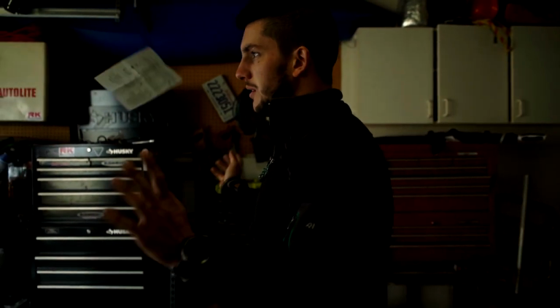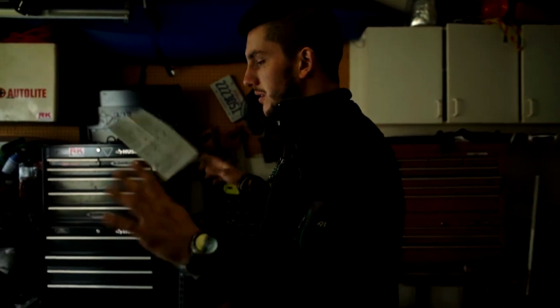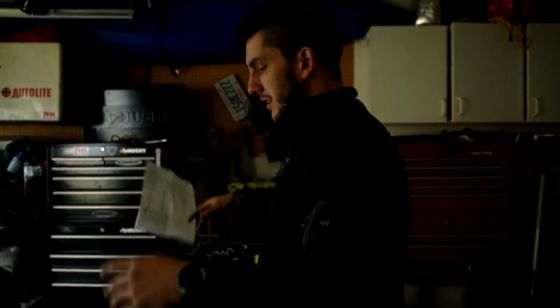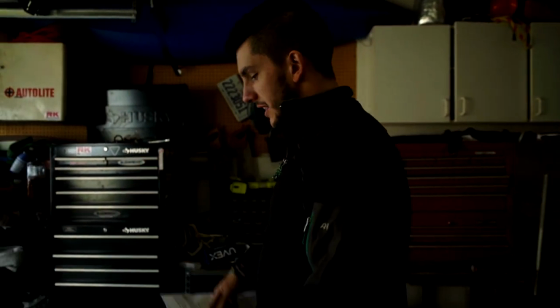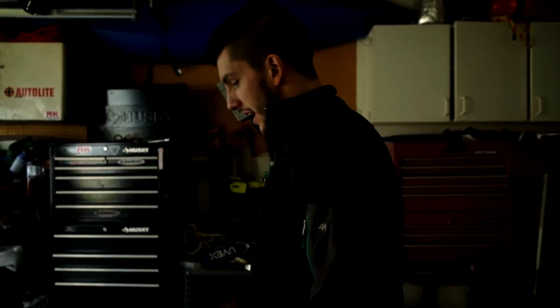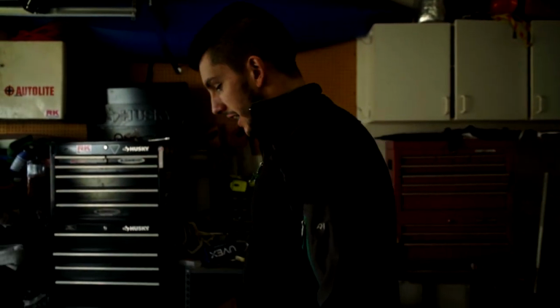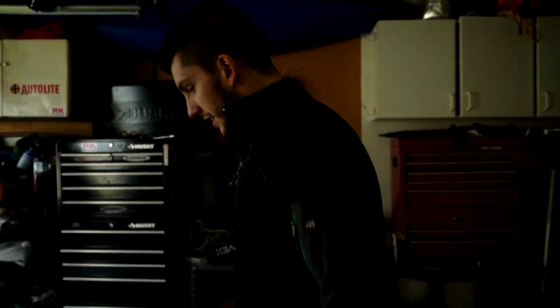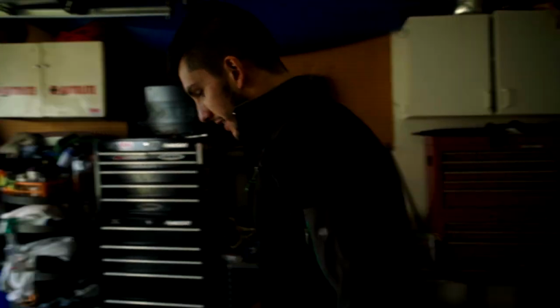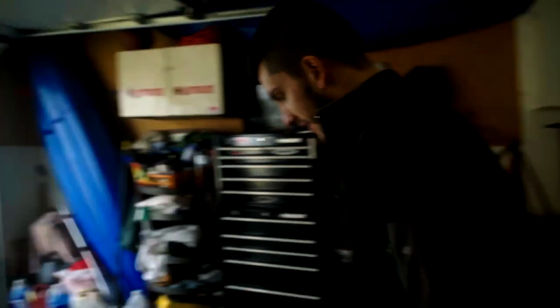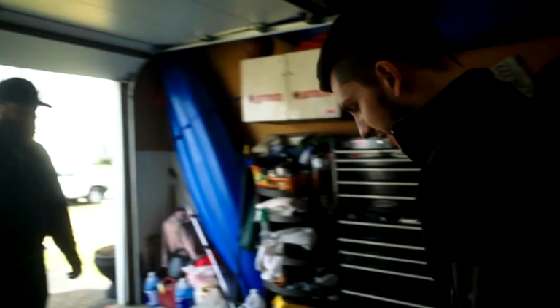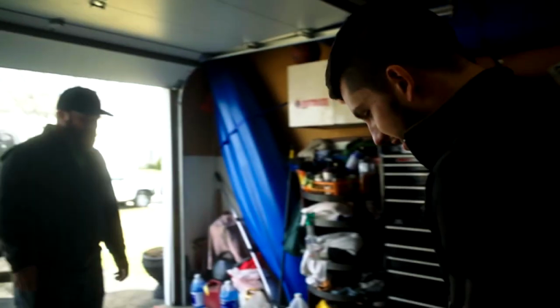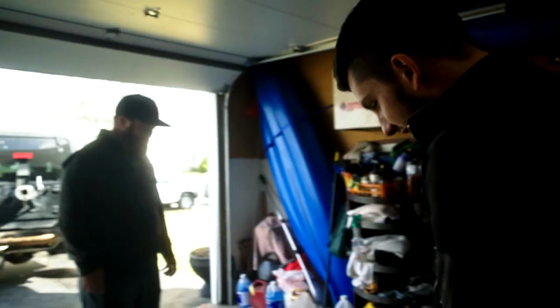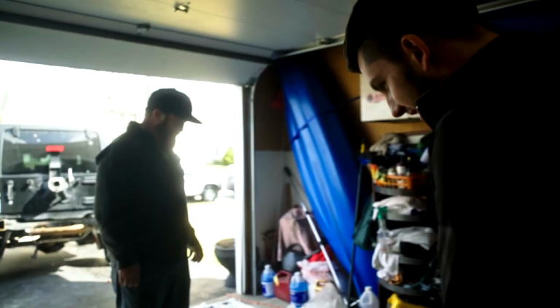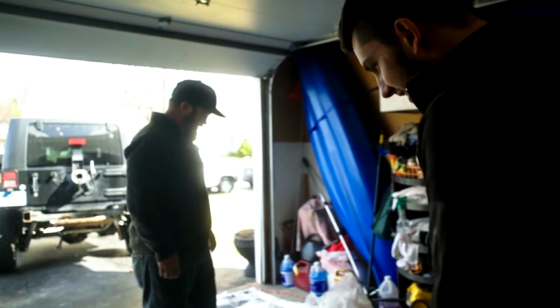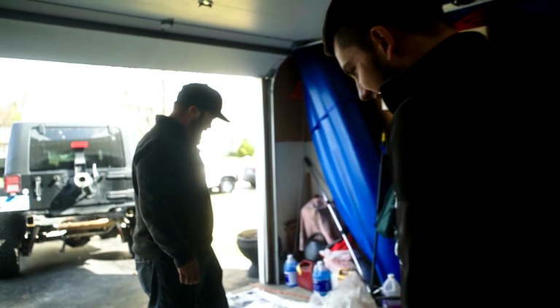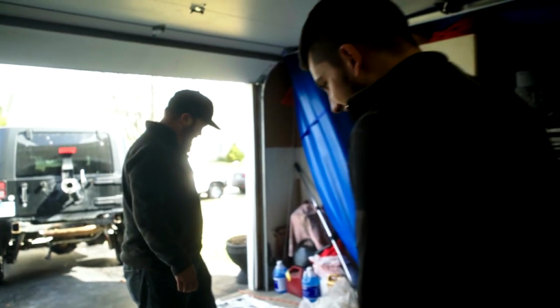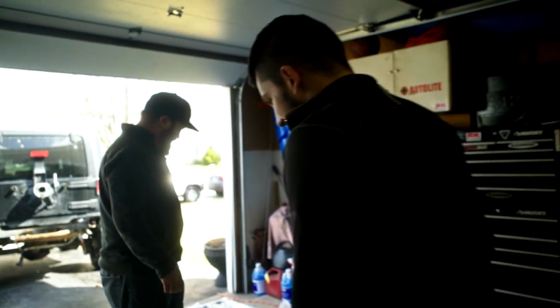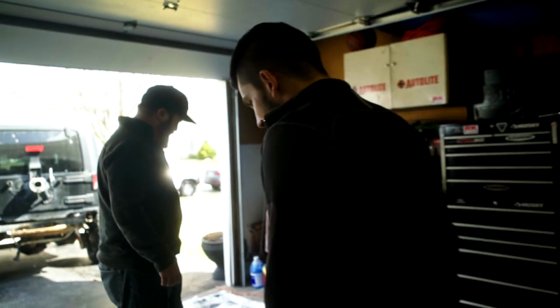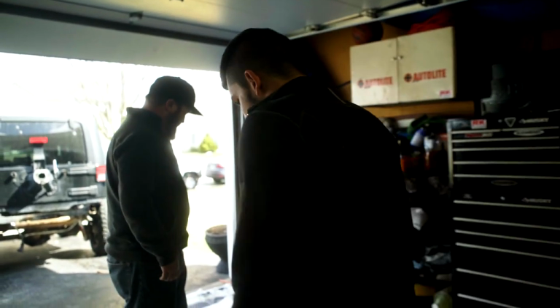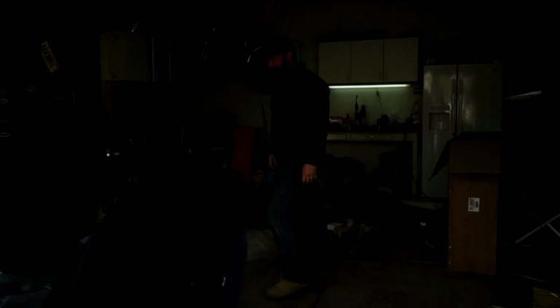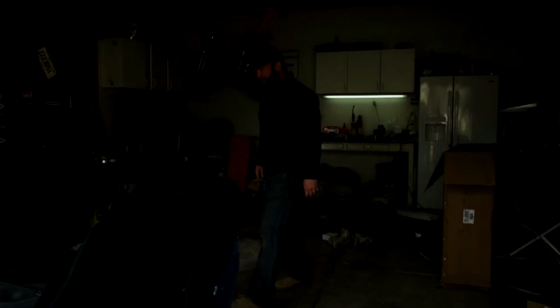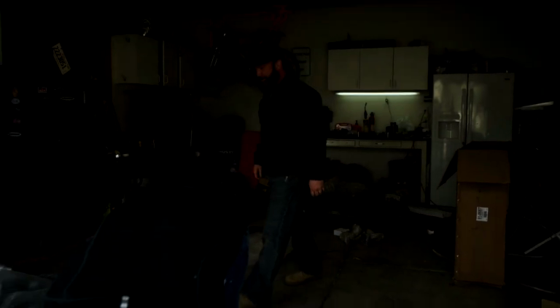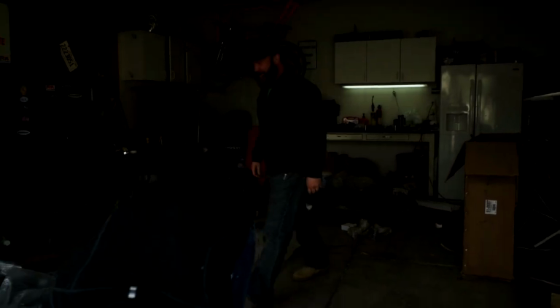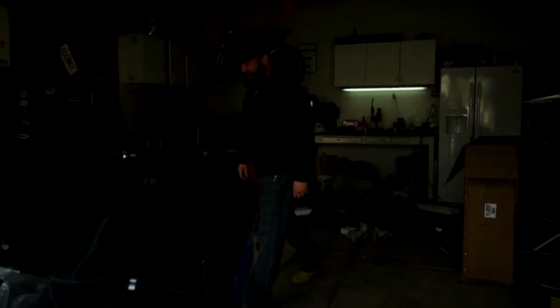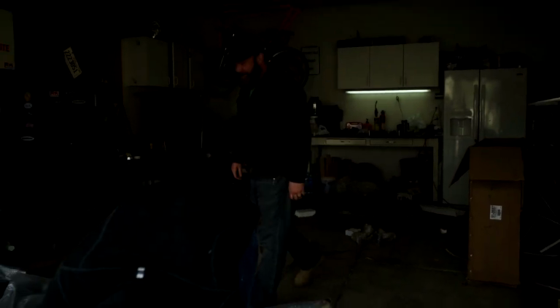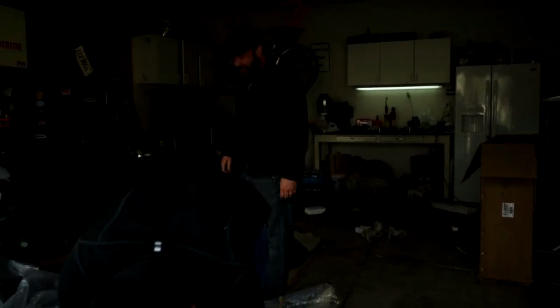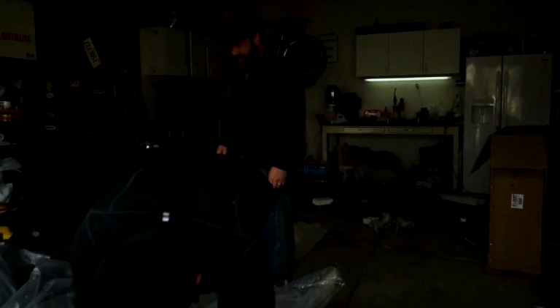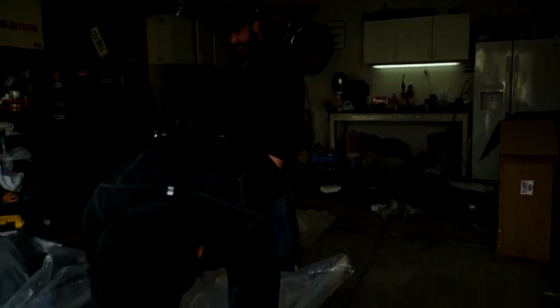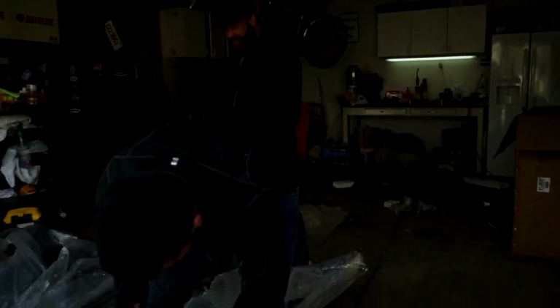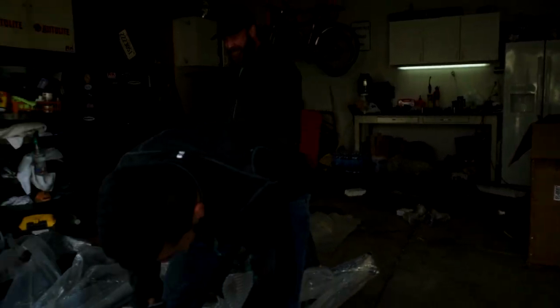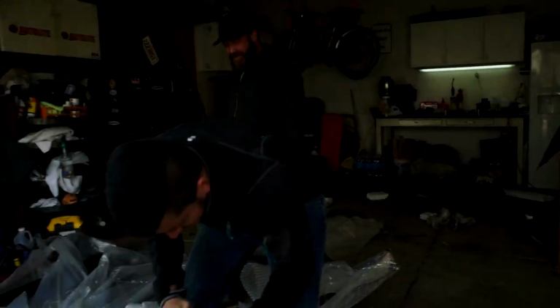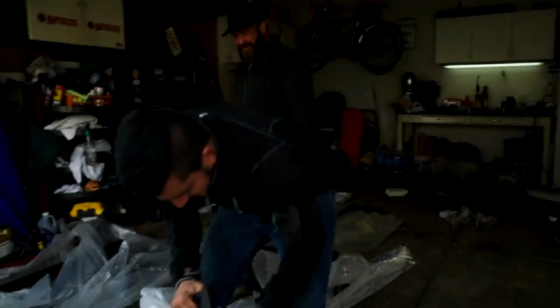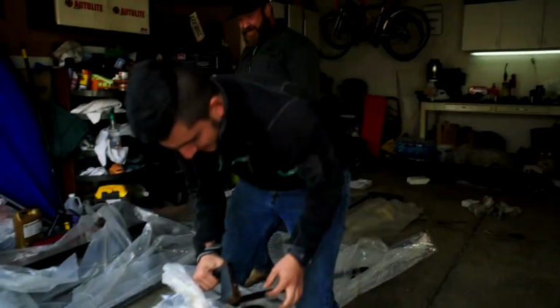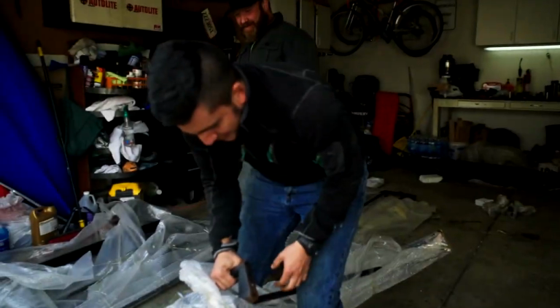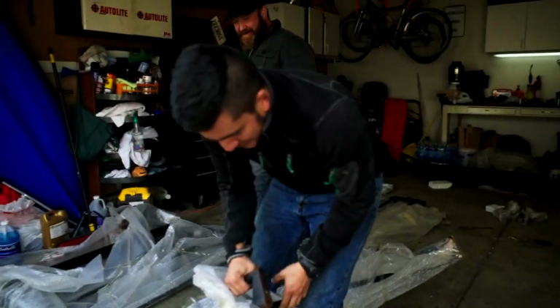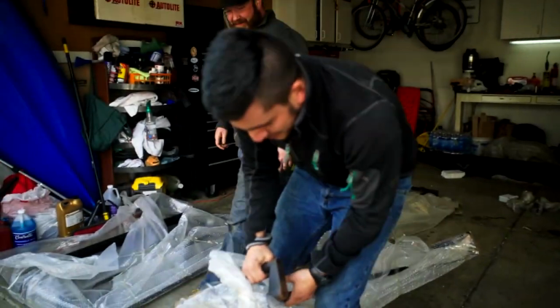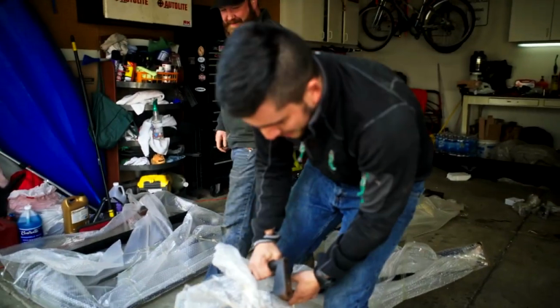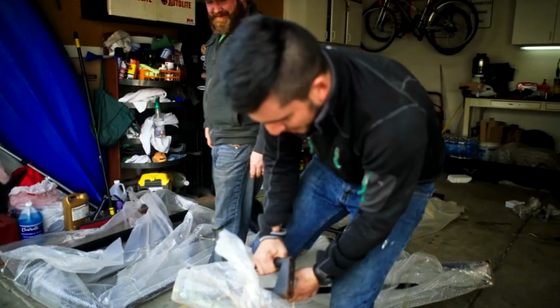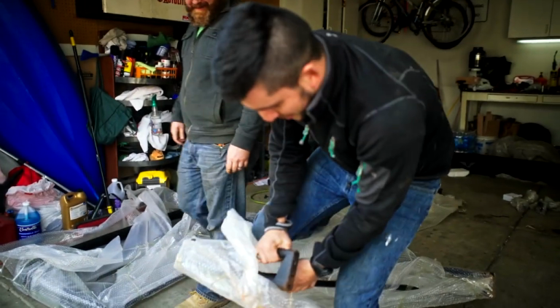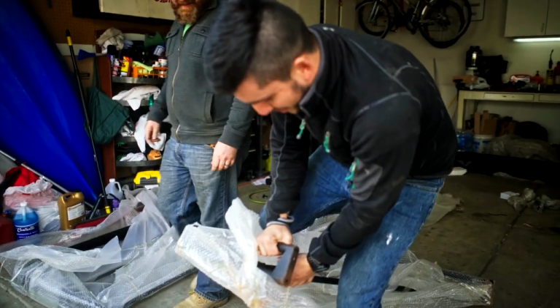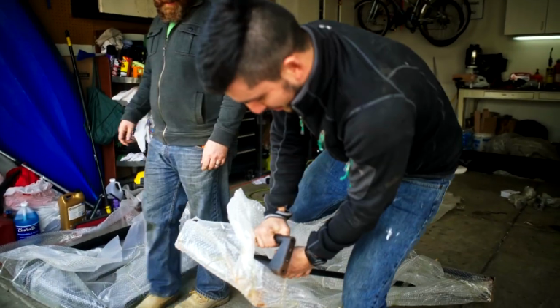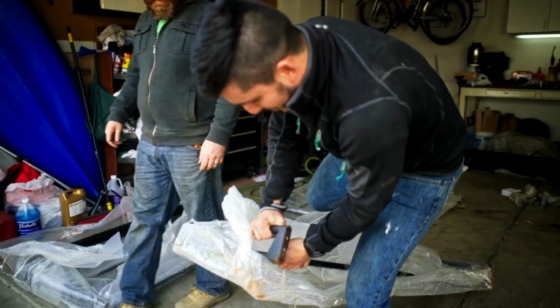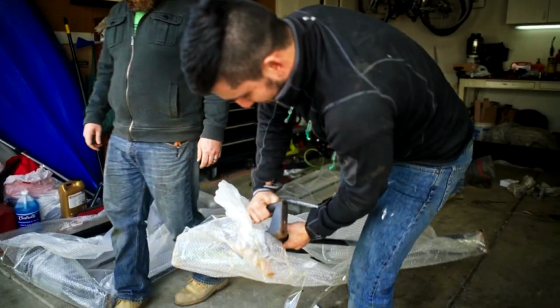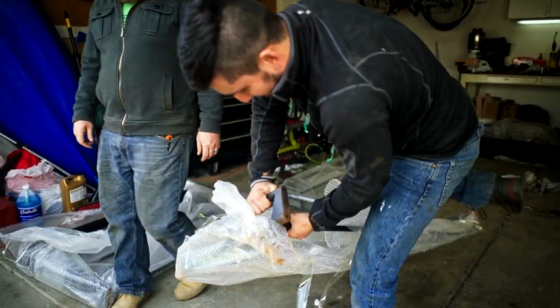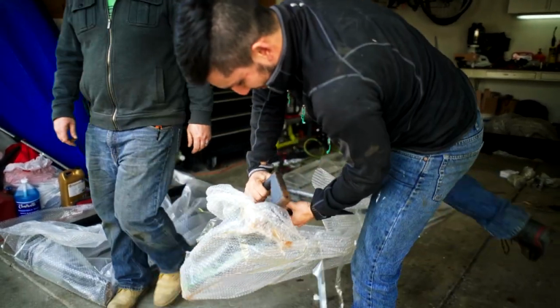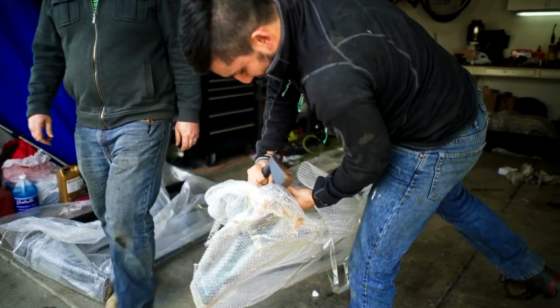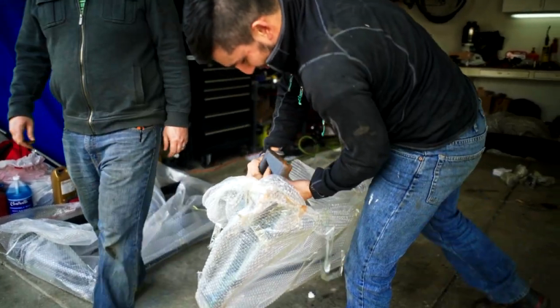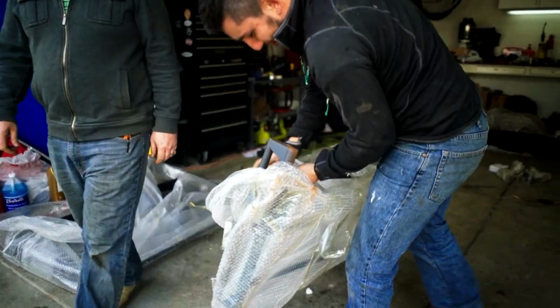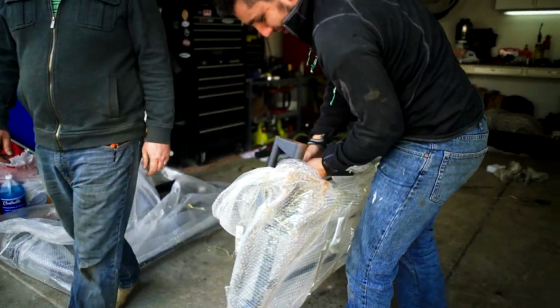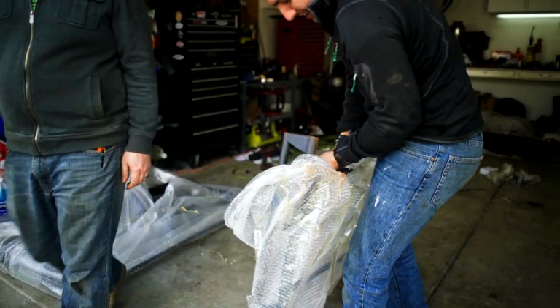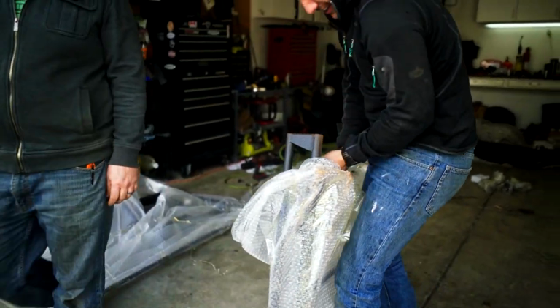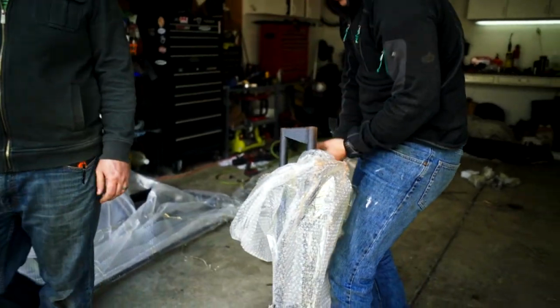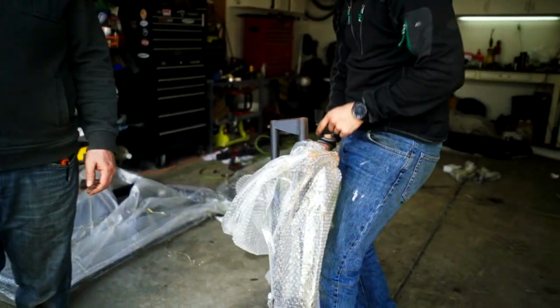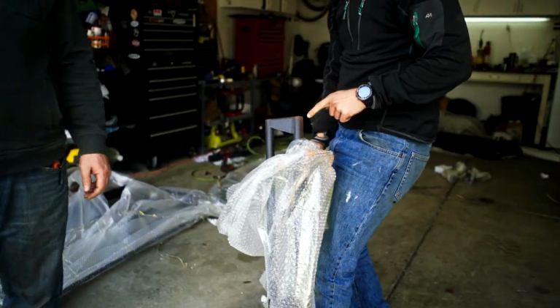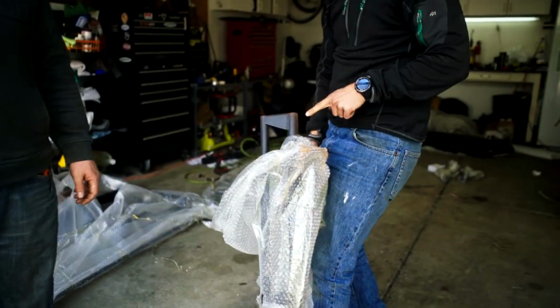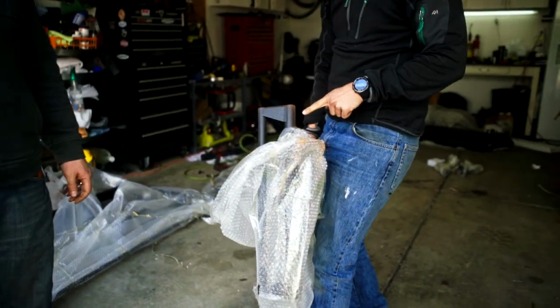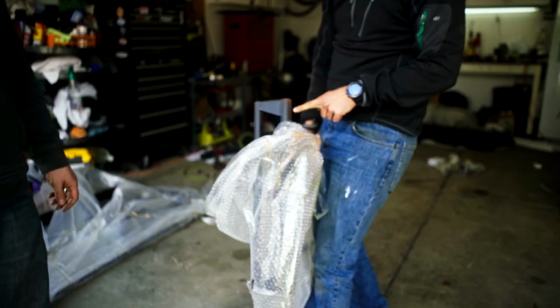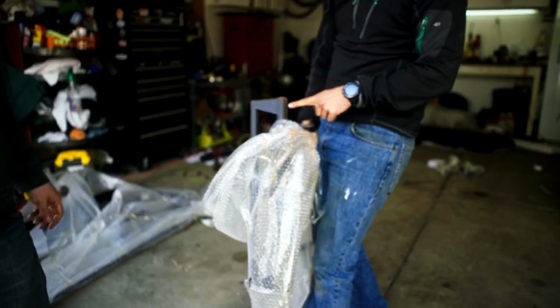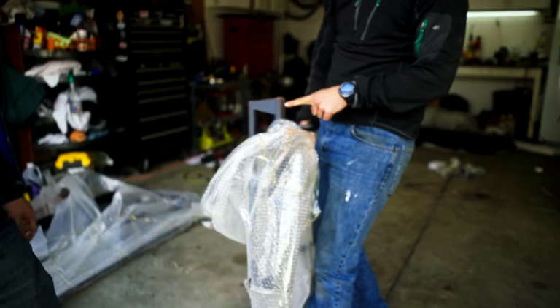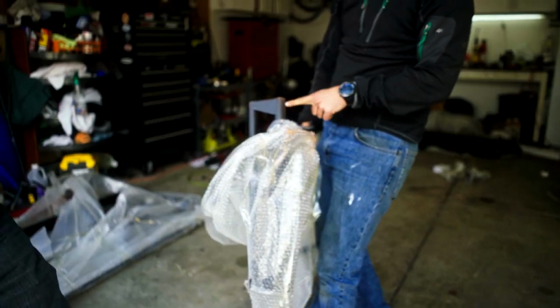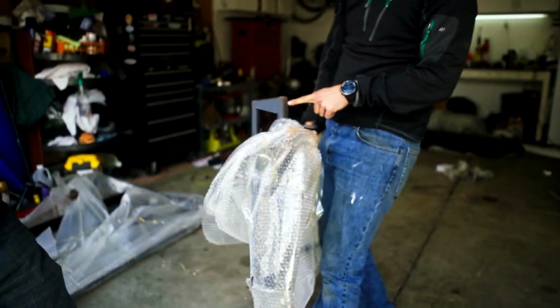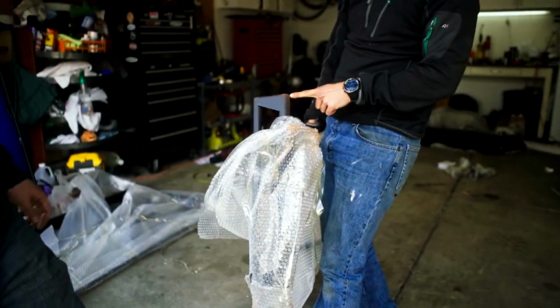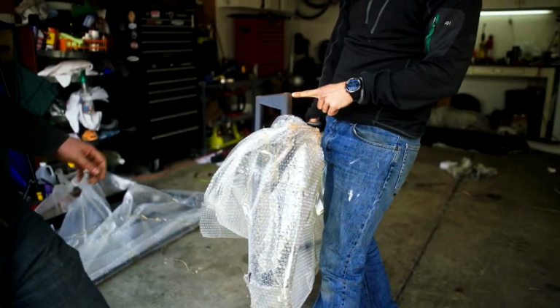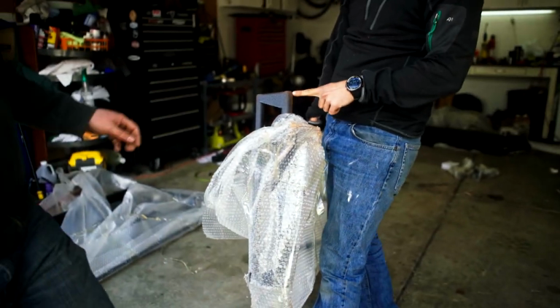As per usual, we don't need instructions. Ooh! Yeah, baby!